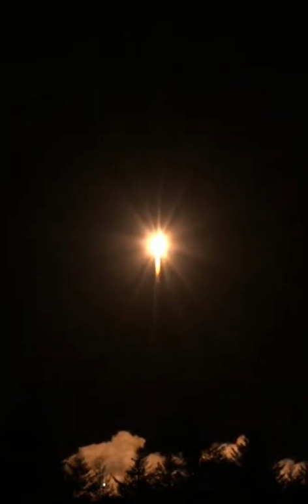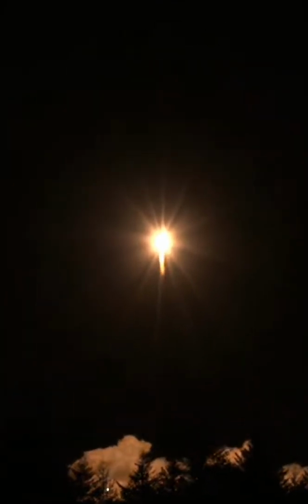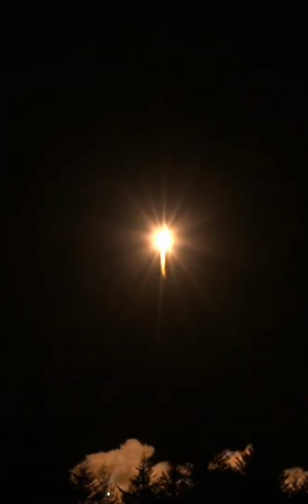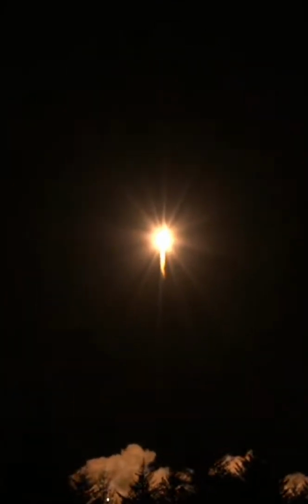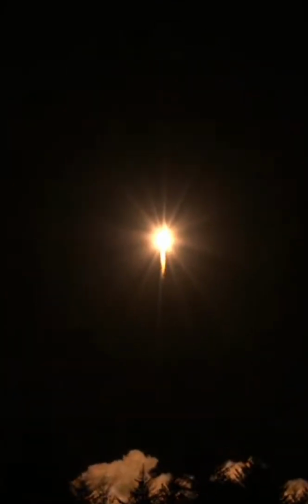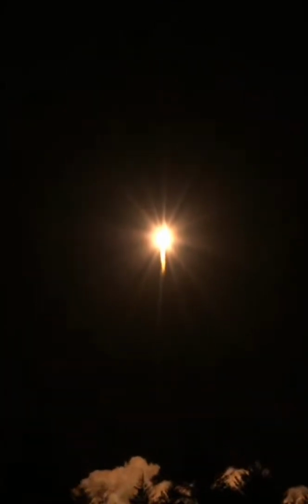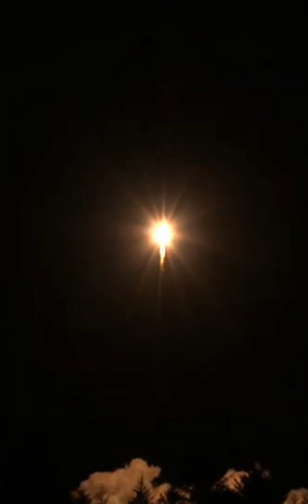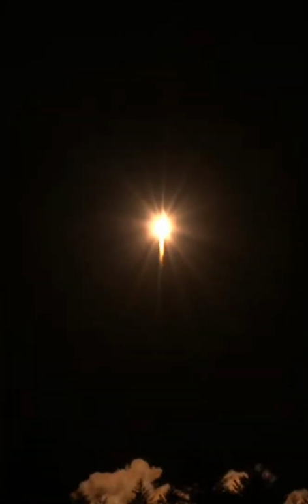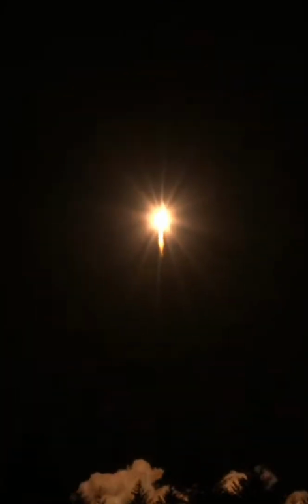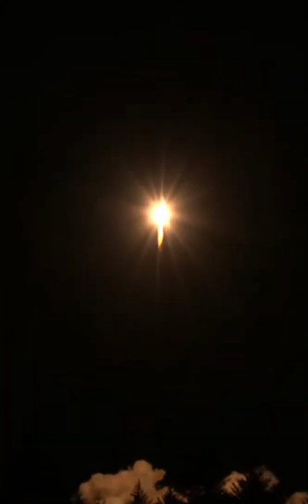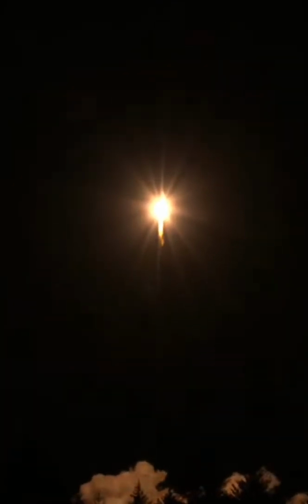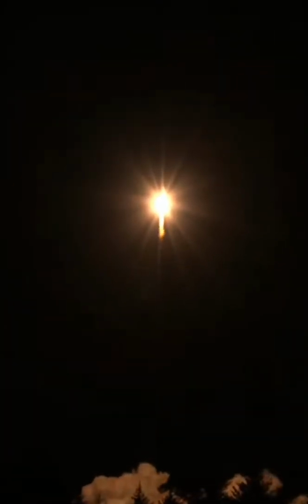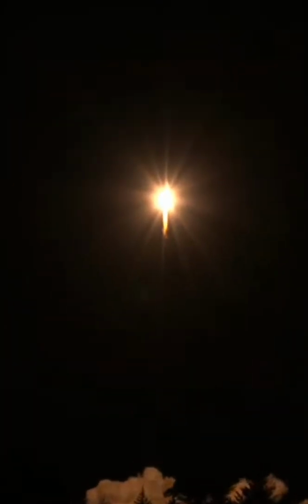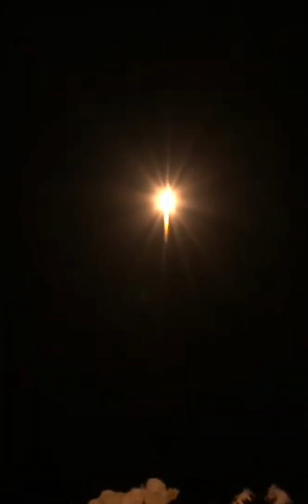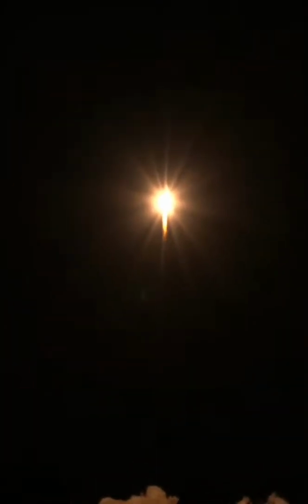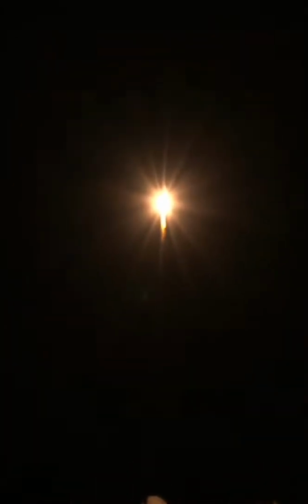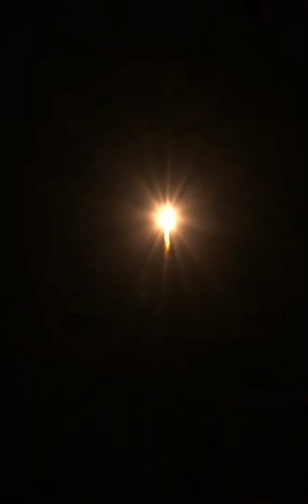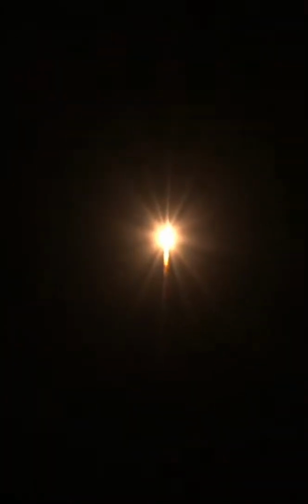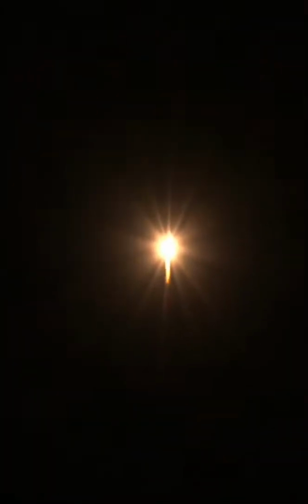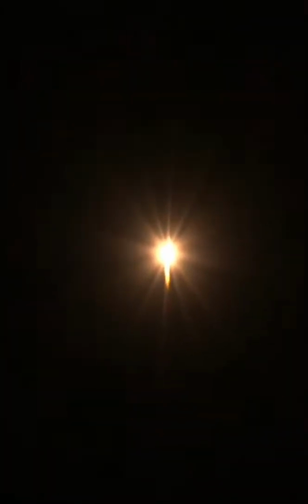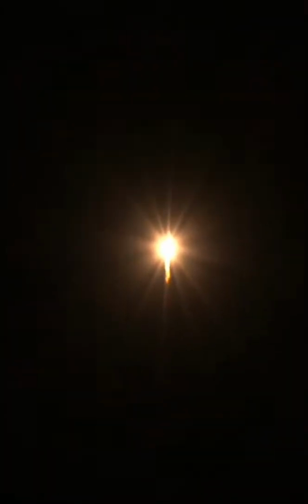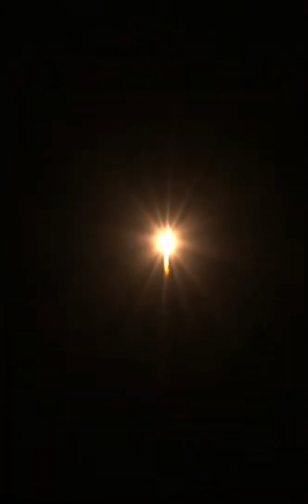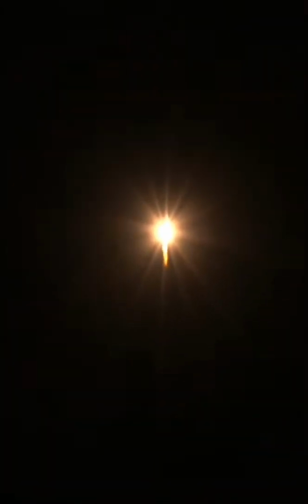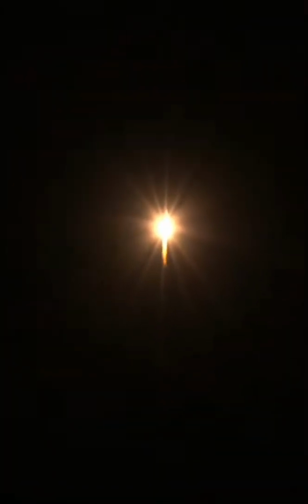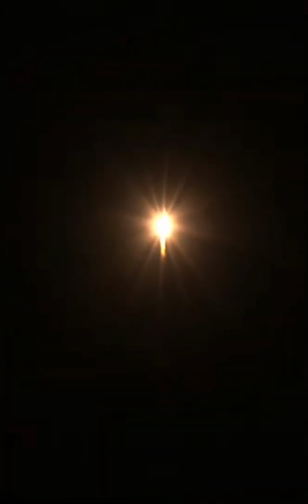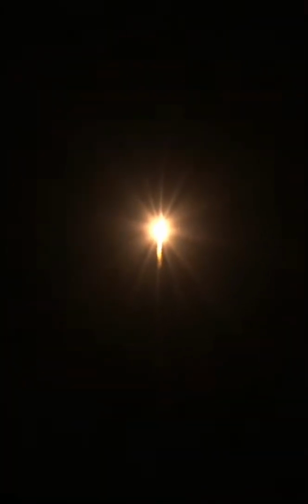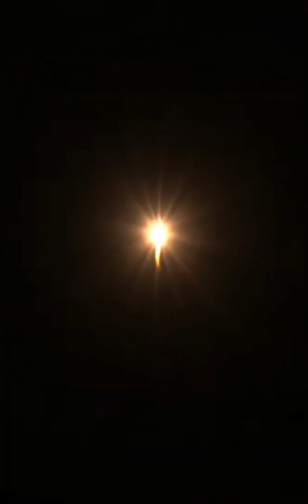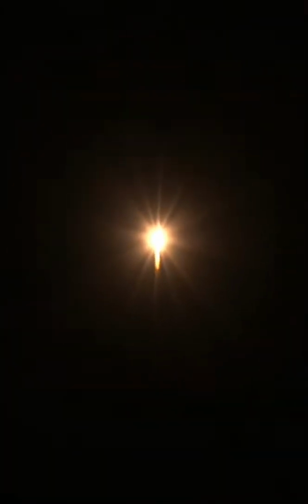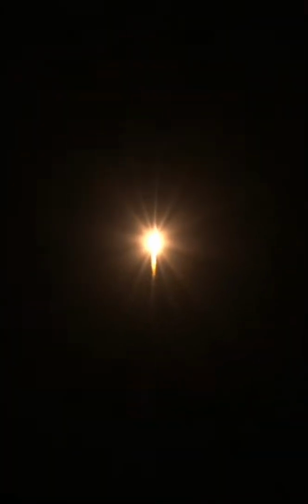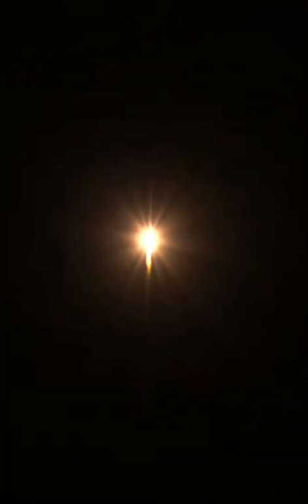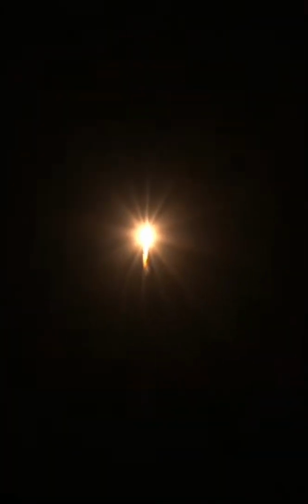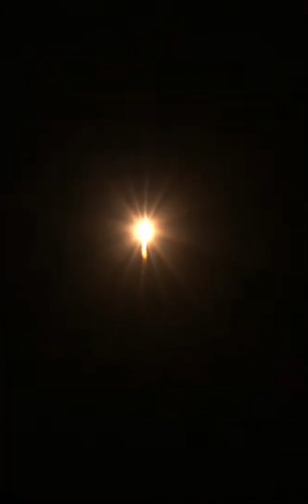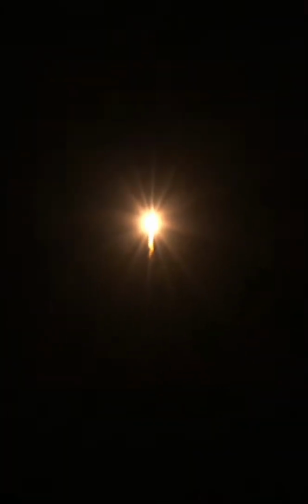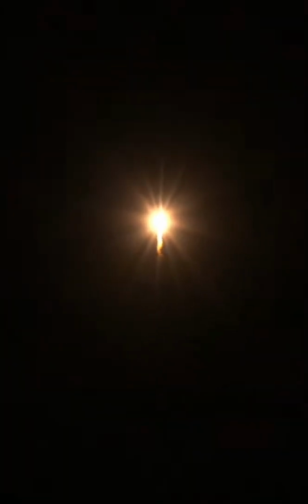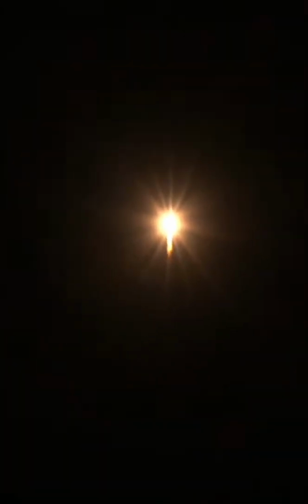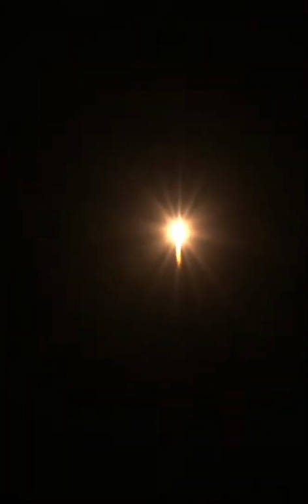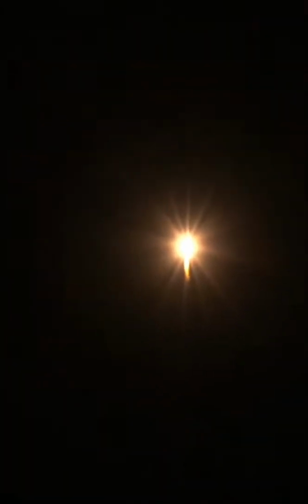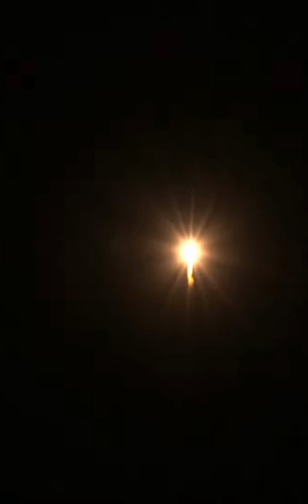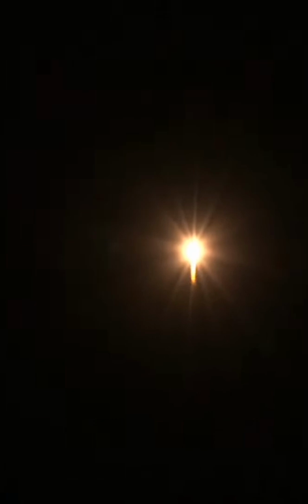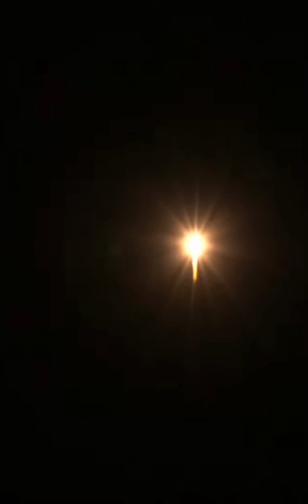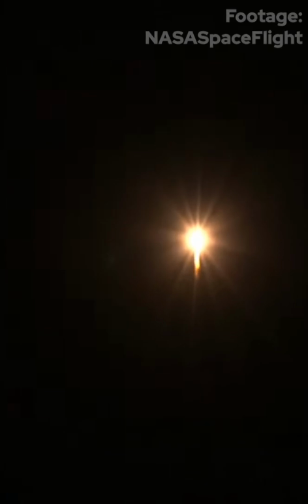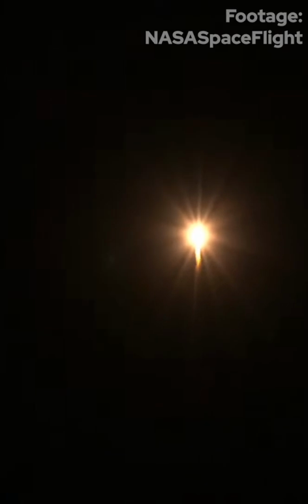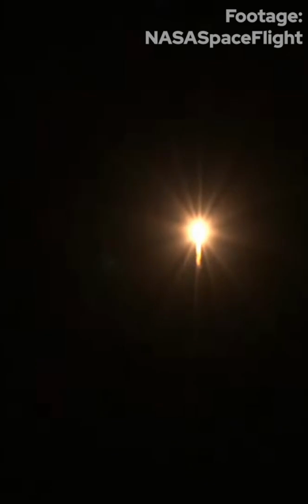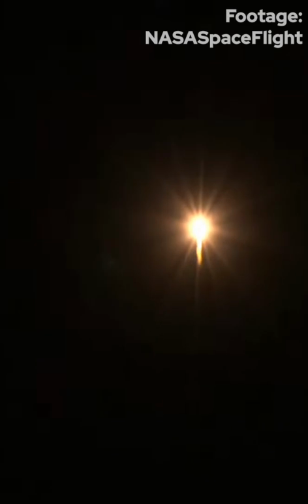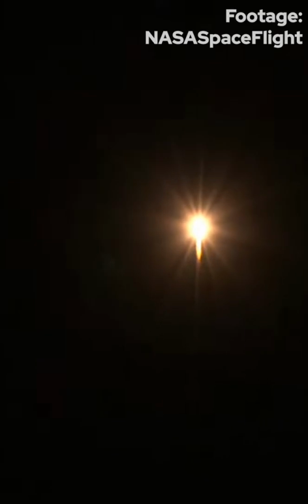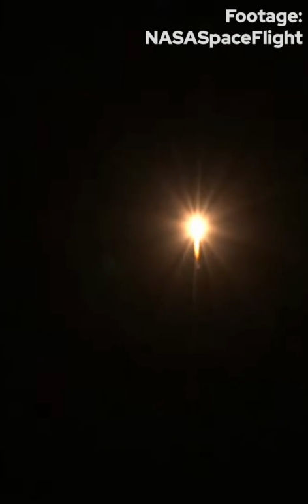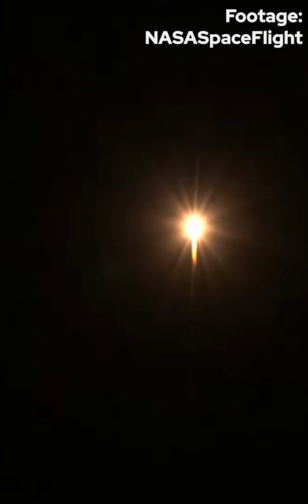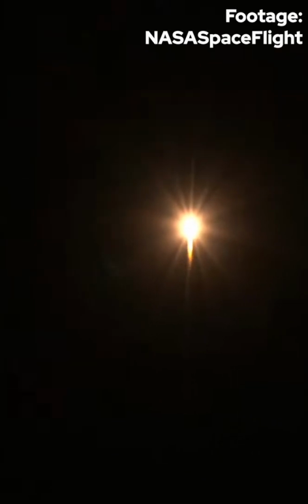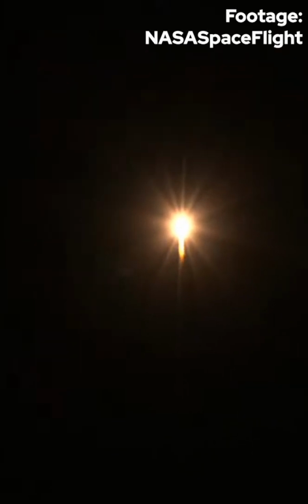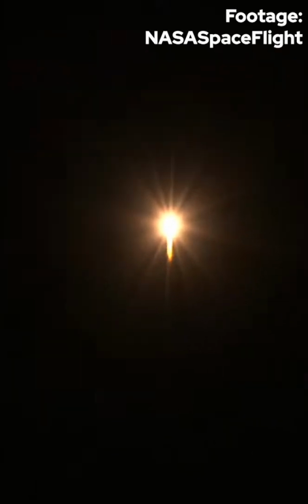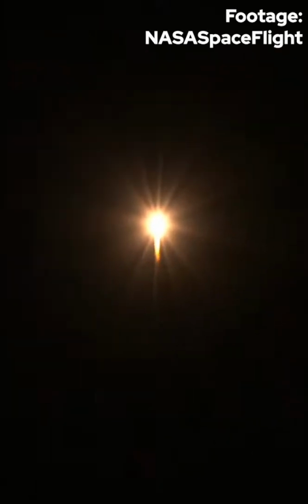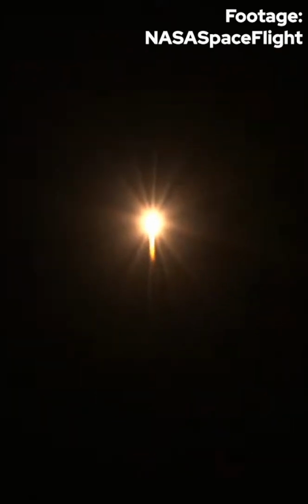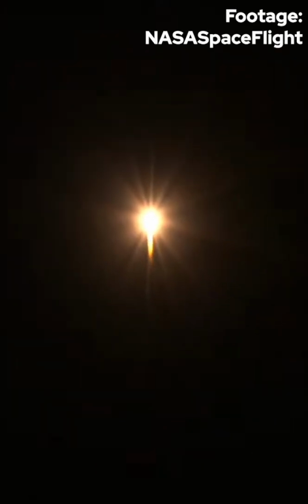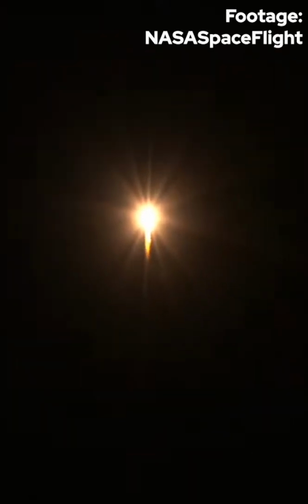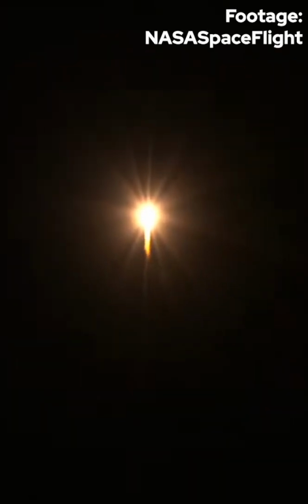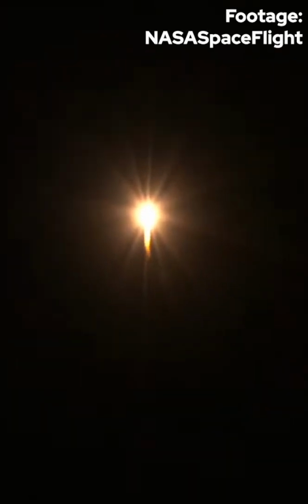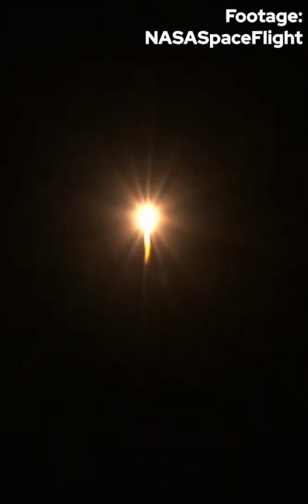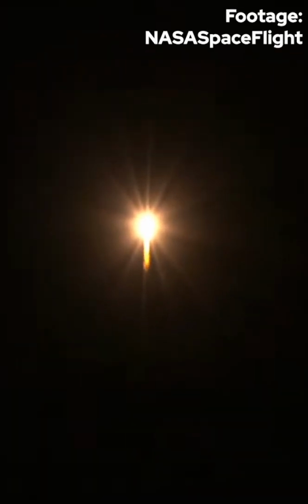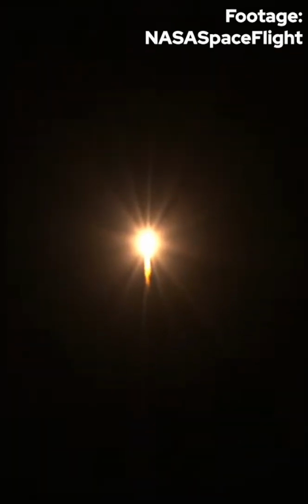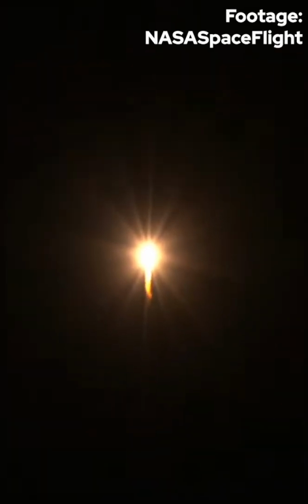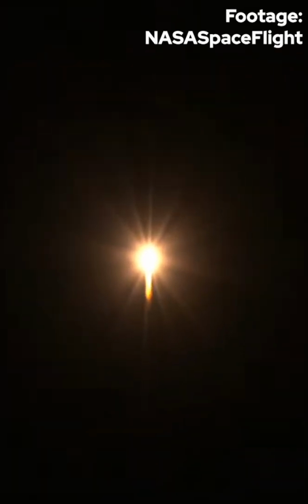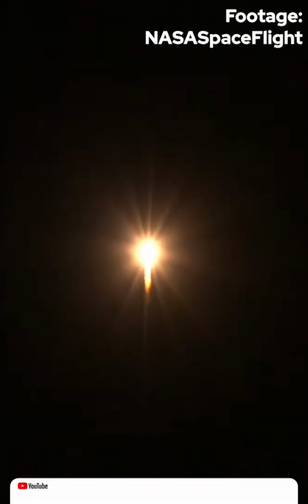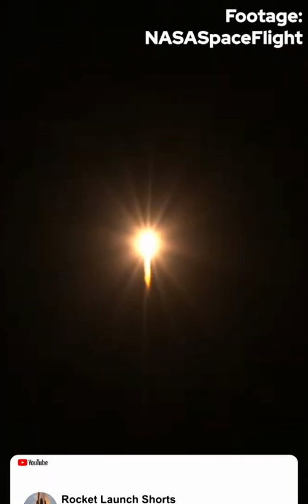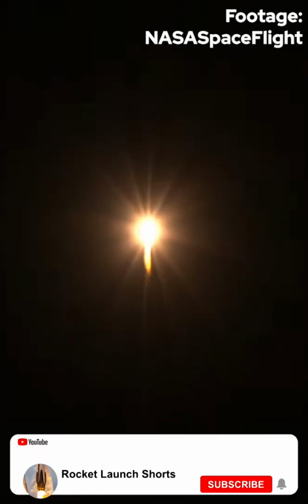LV0007 has cleared the pad and is on its way to space. Our next objective is Max-Q.